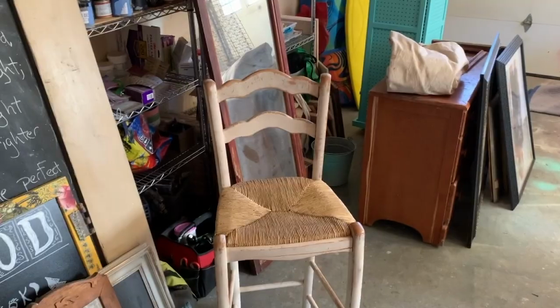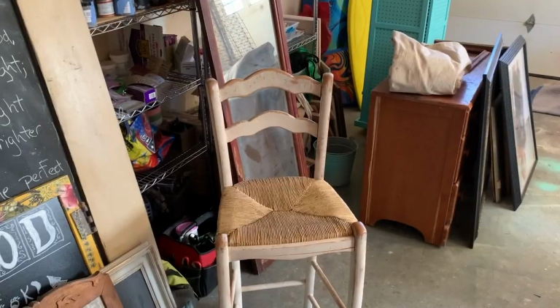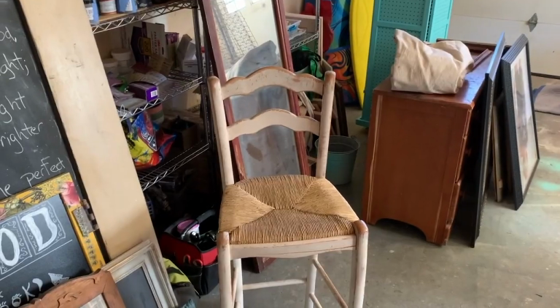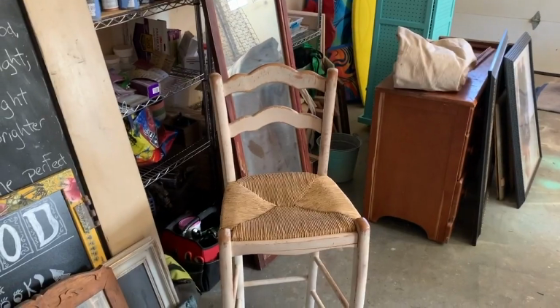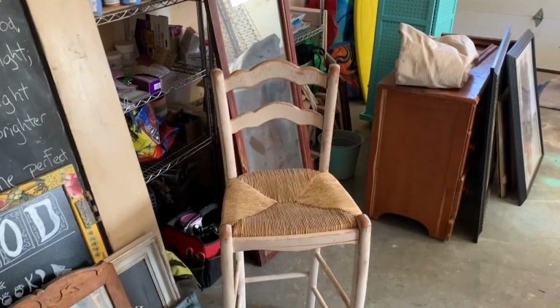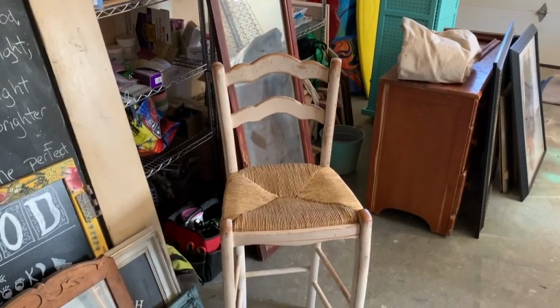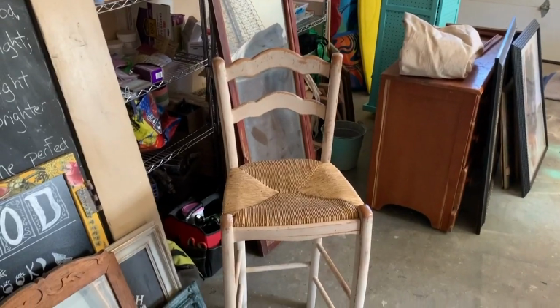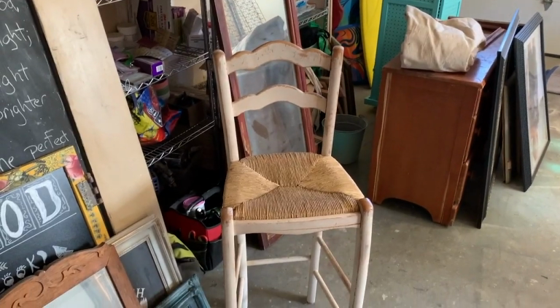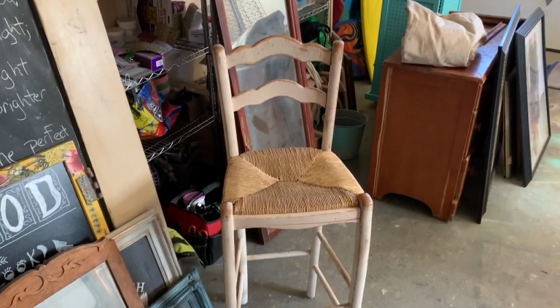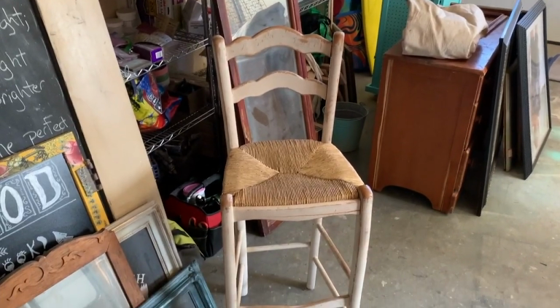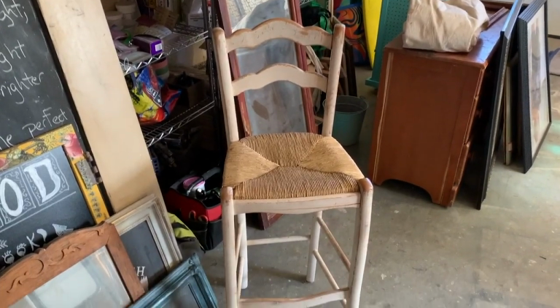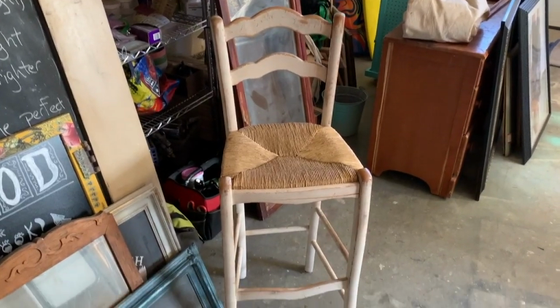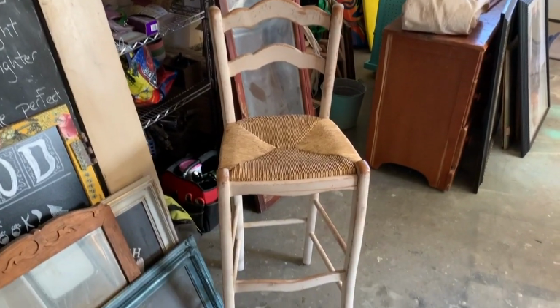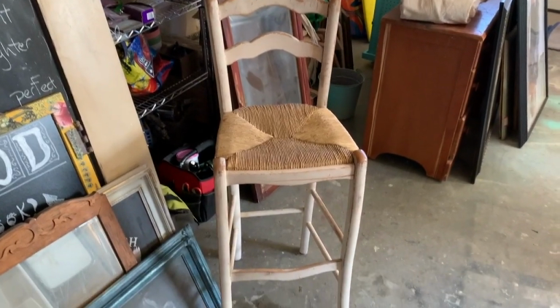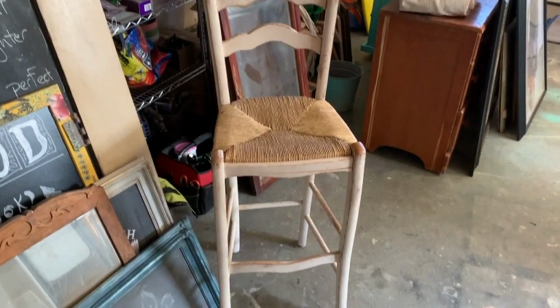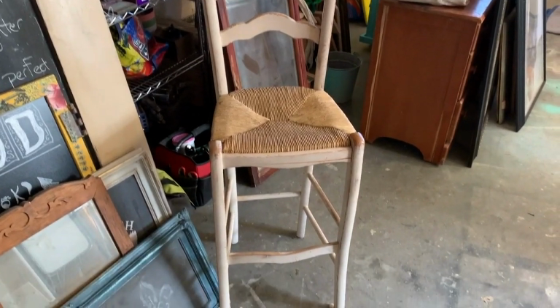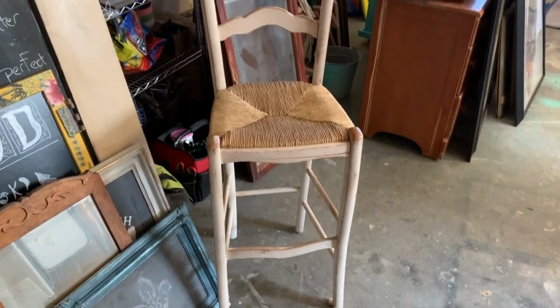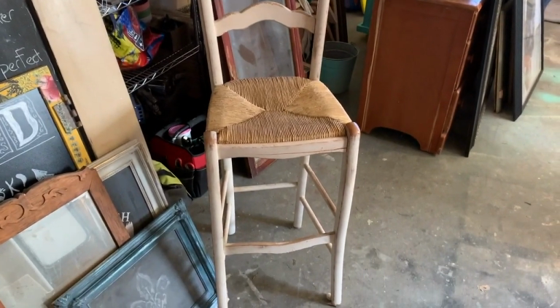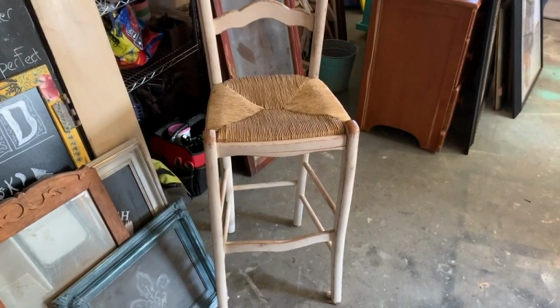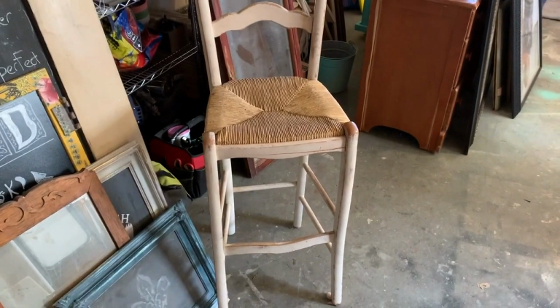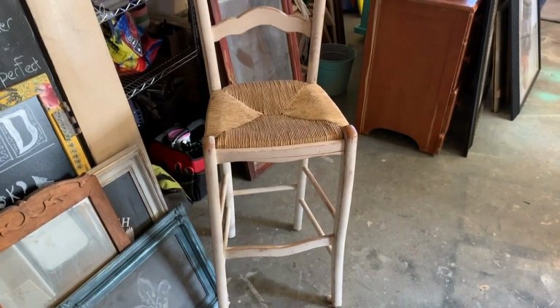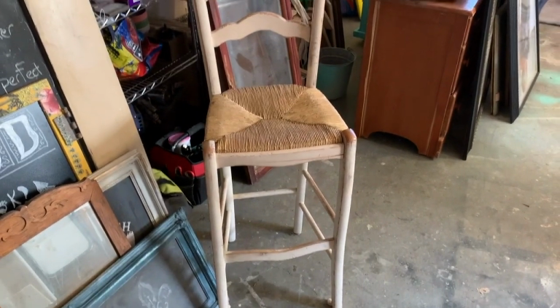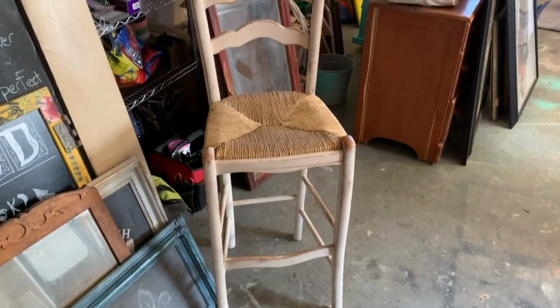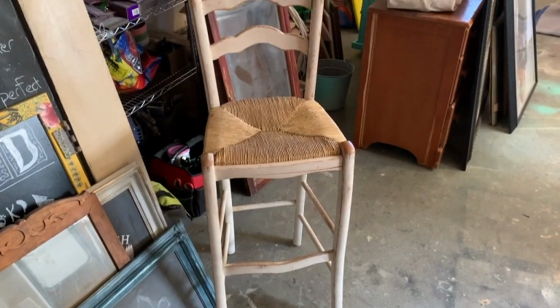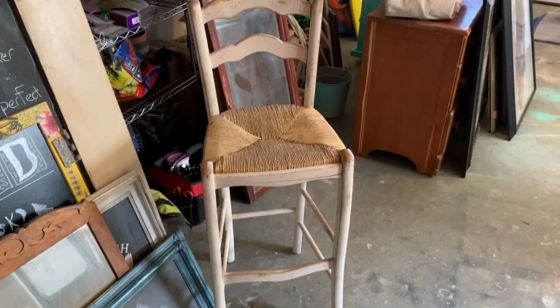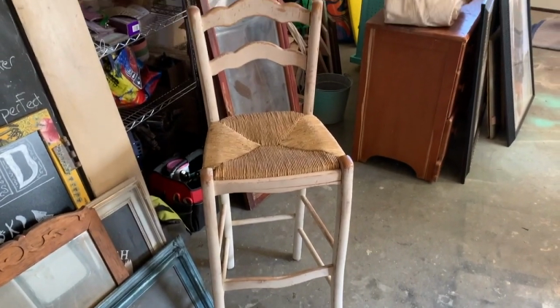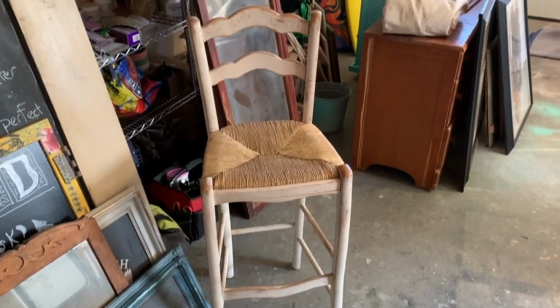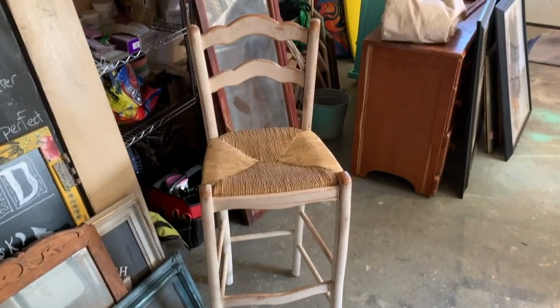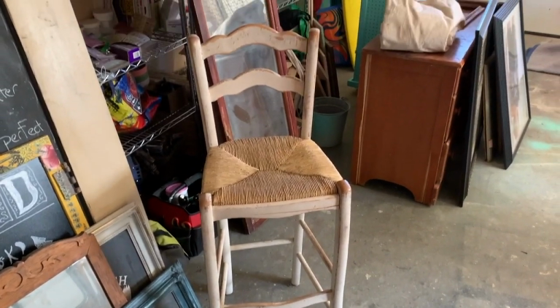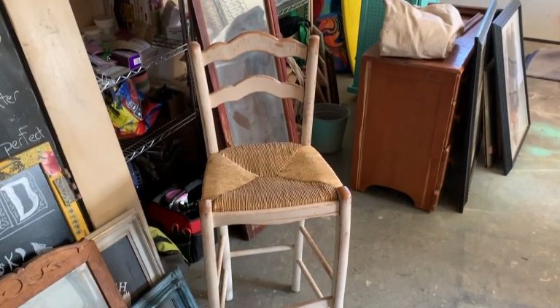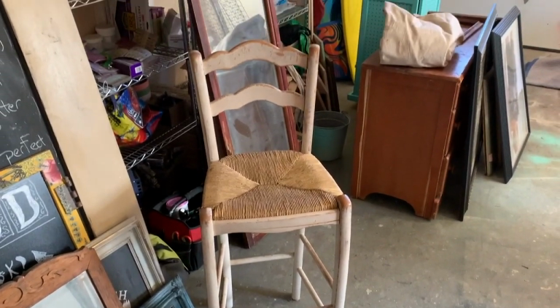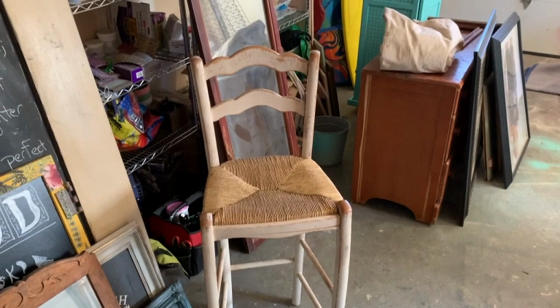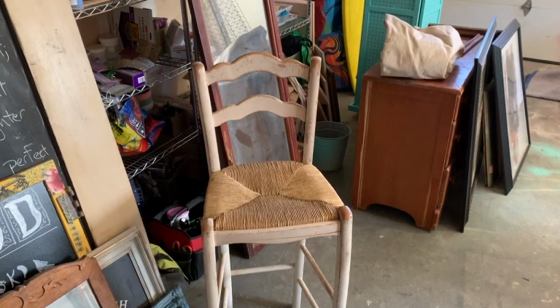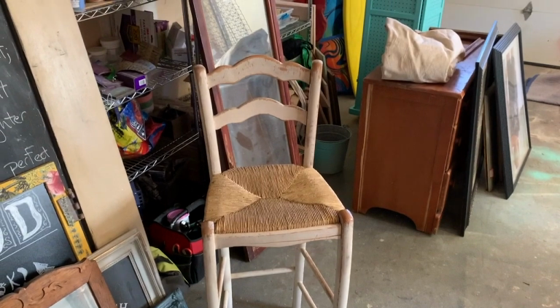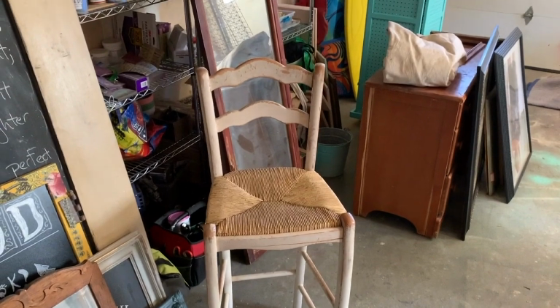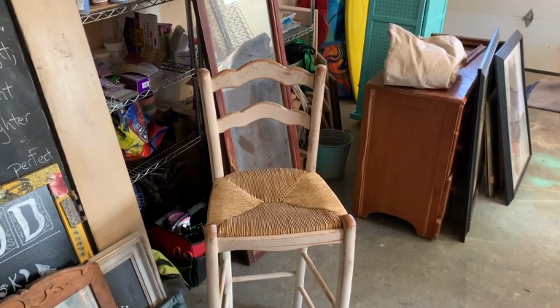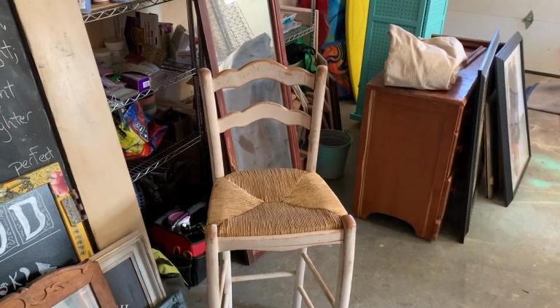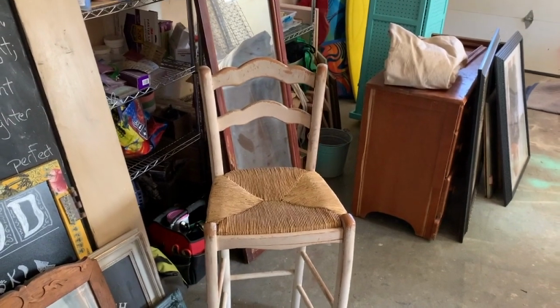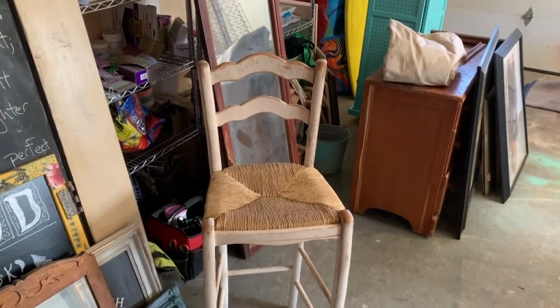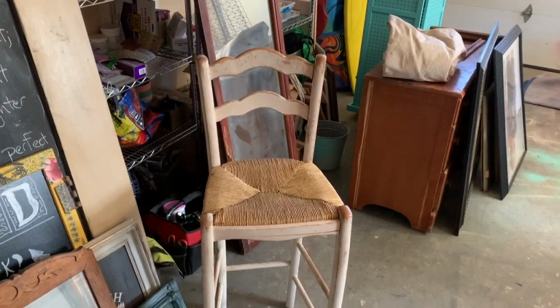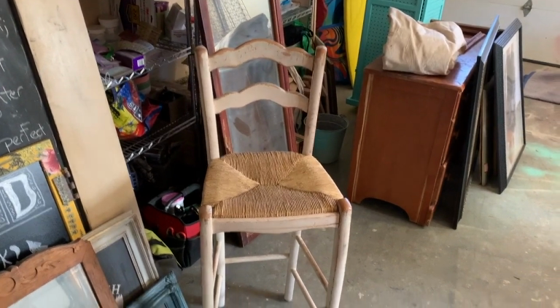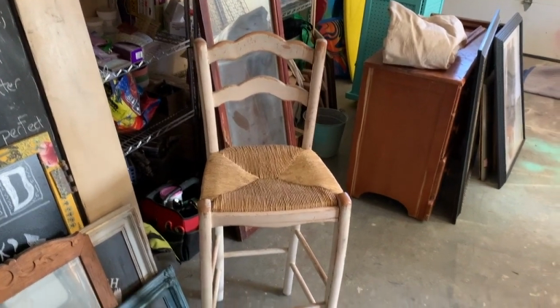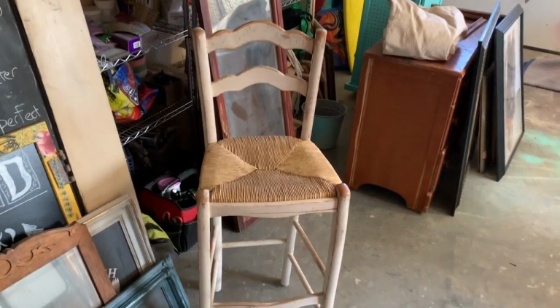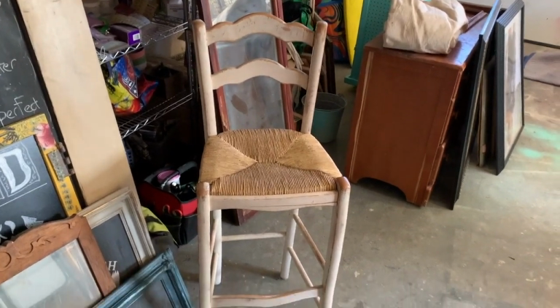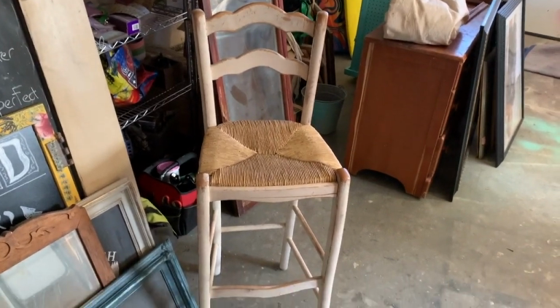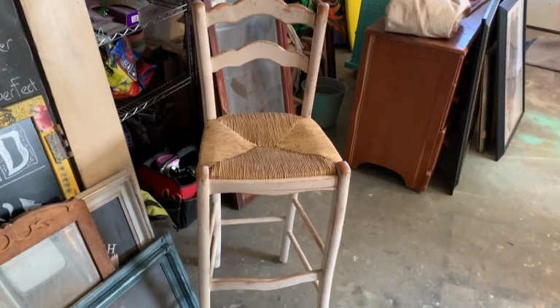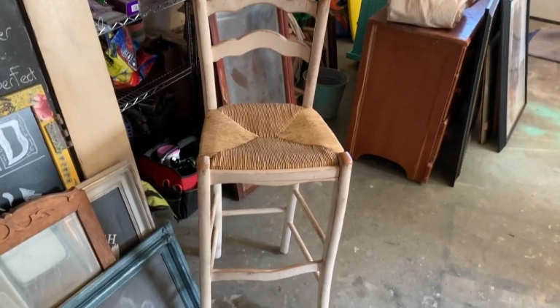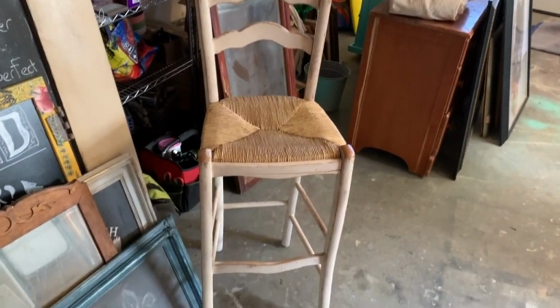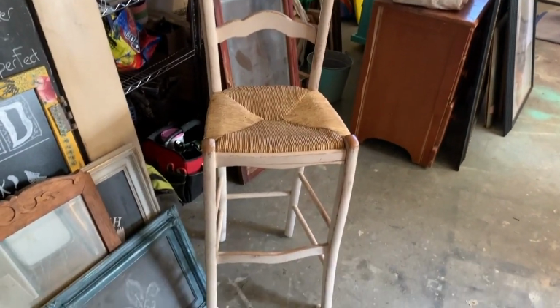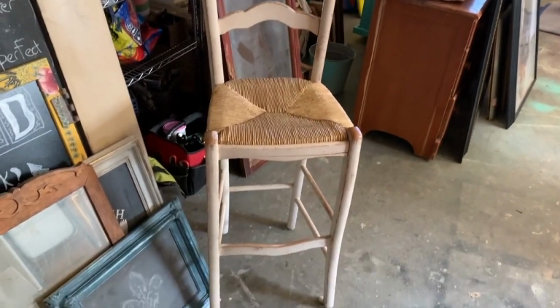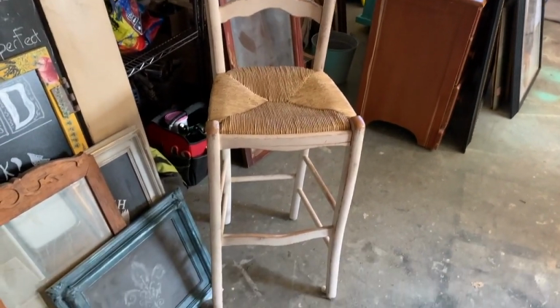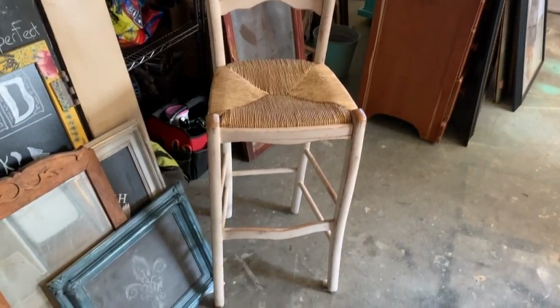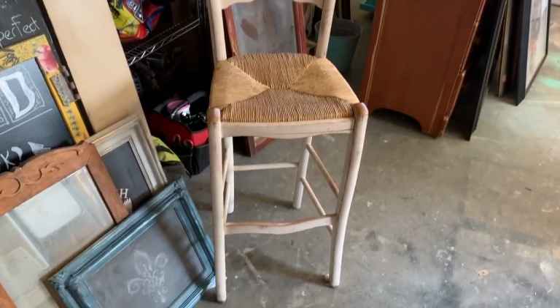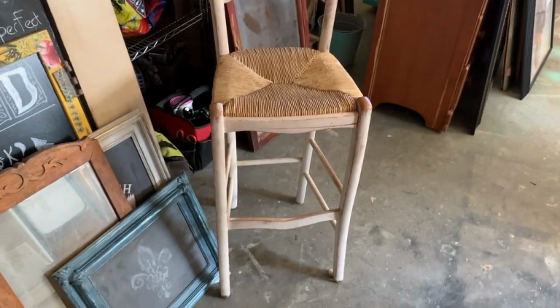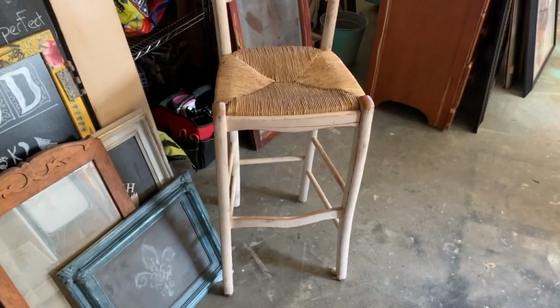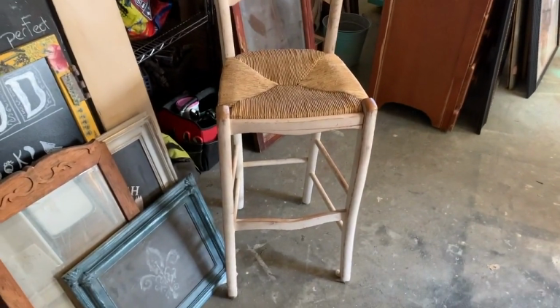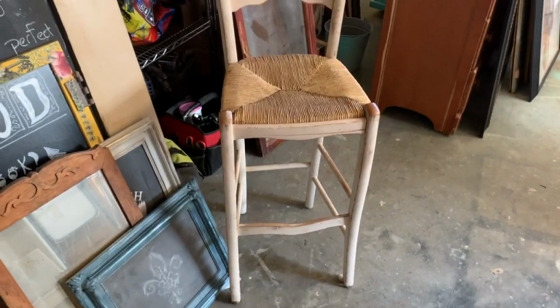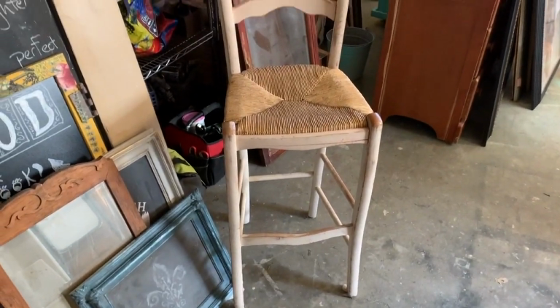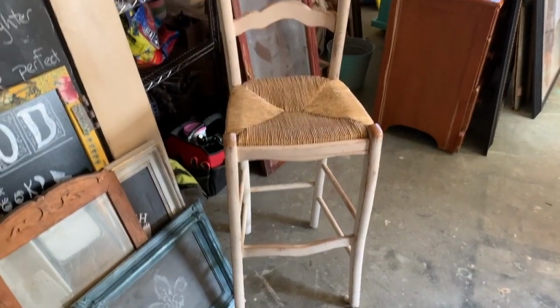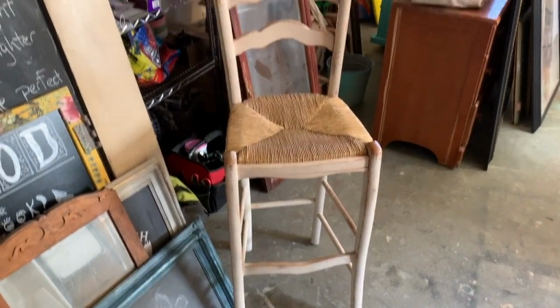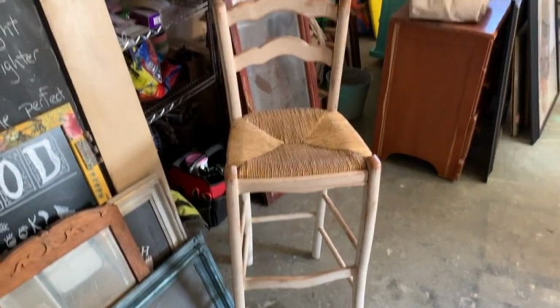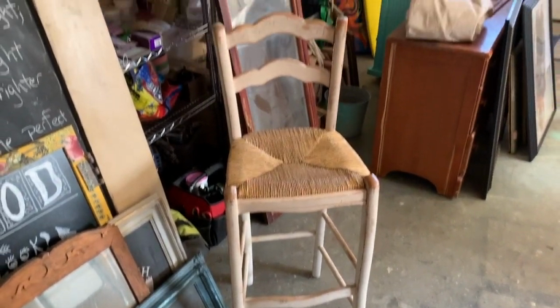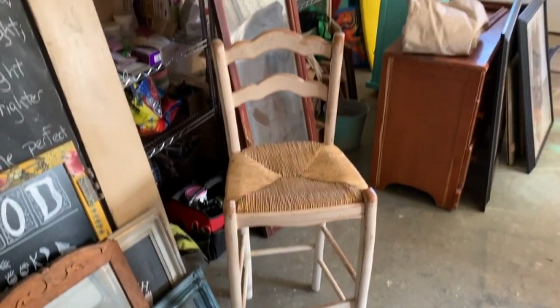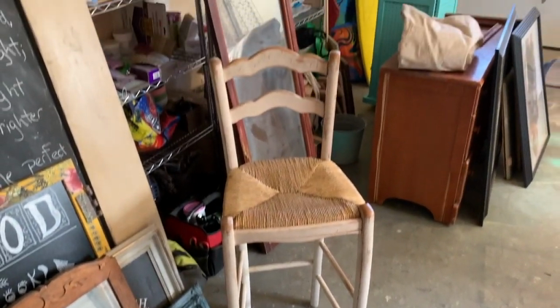Barstool for free. Broken barstool for free — been repaired too many times to sit on again. Broken barstool for free.